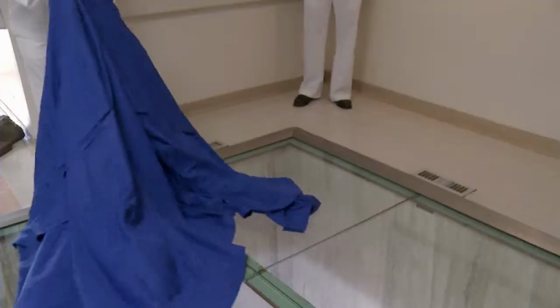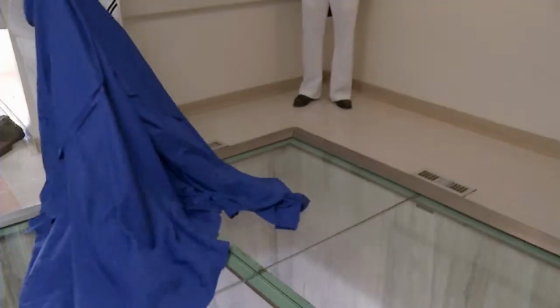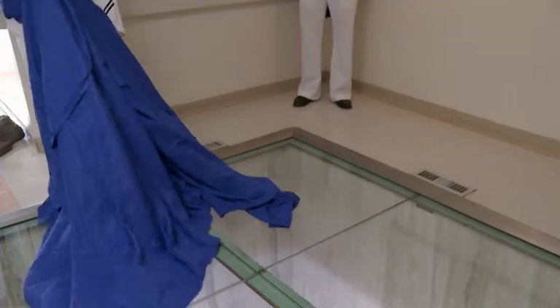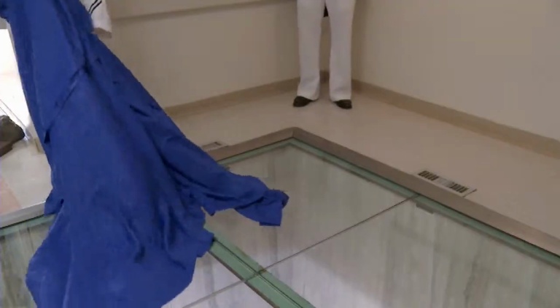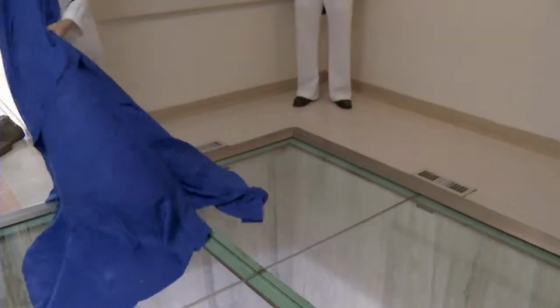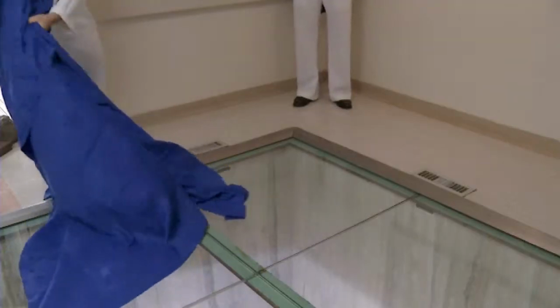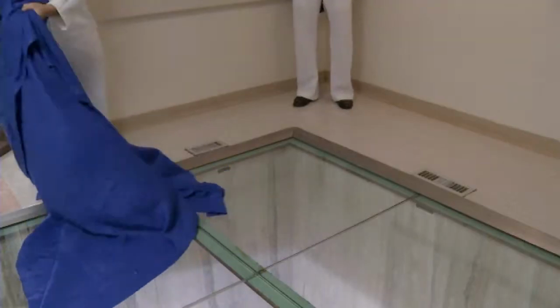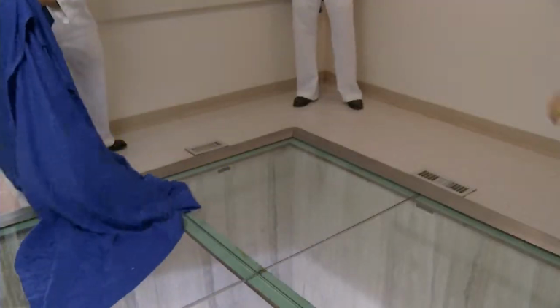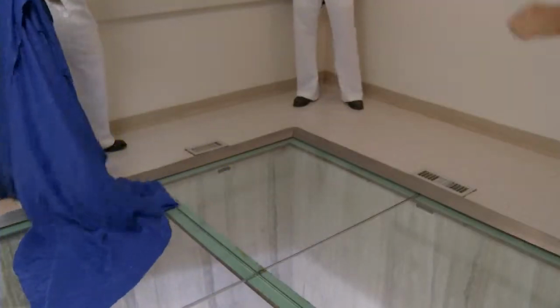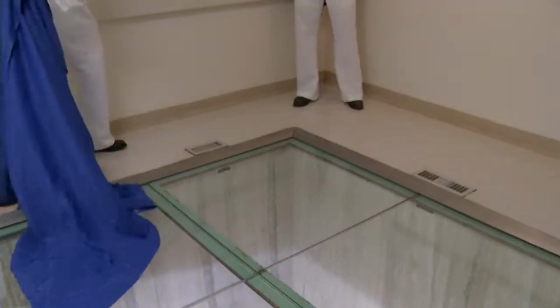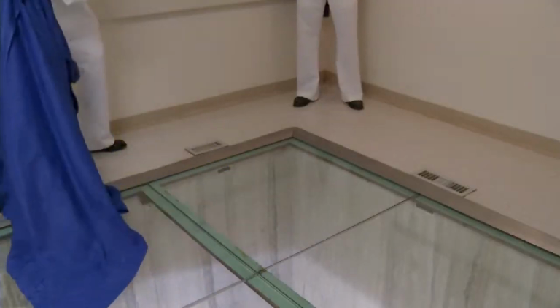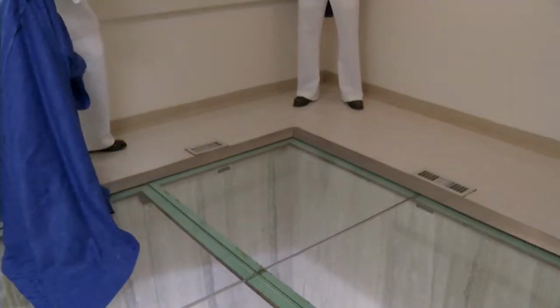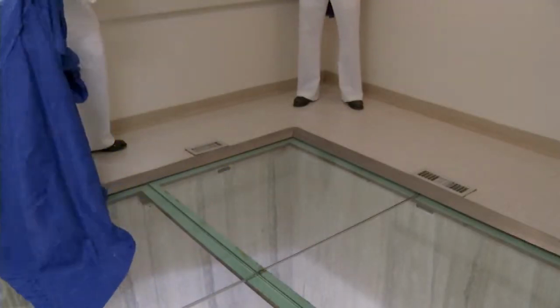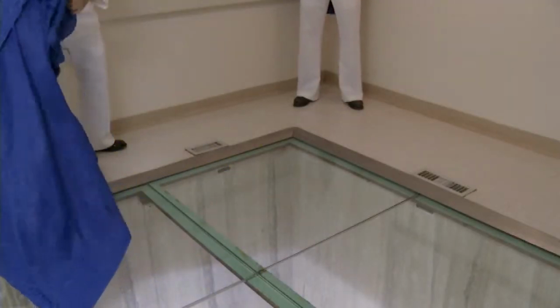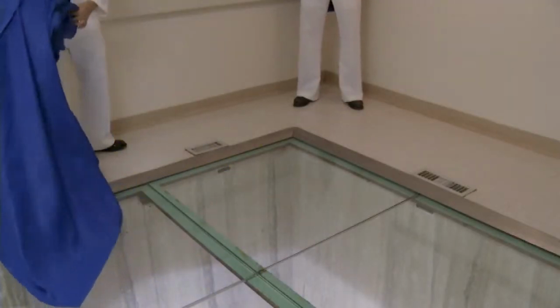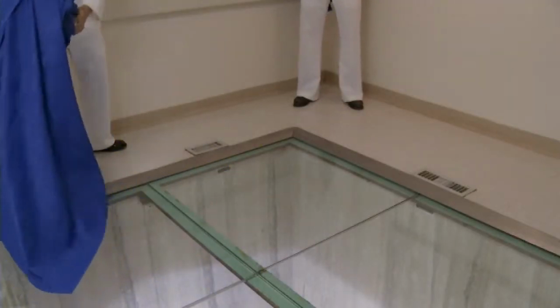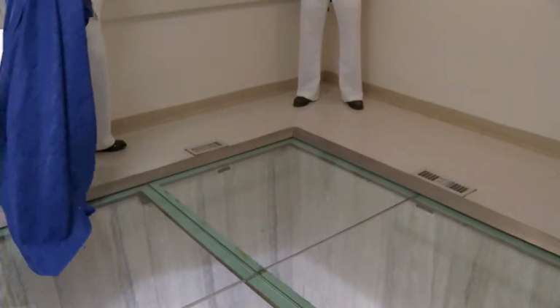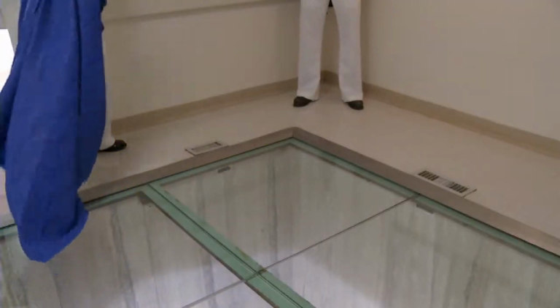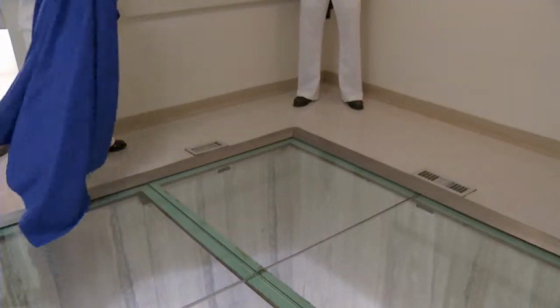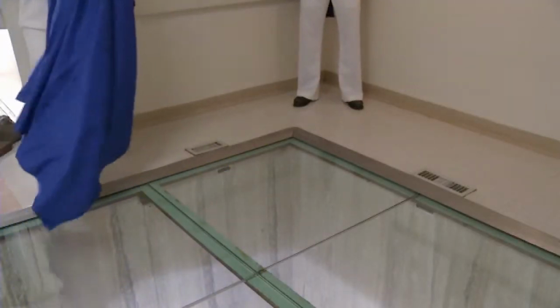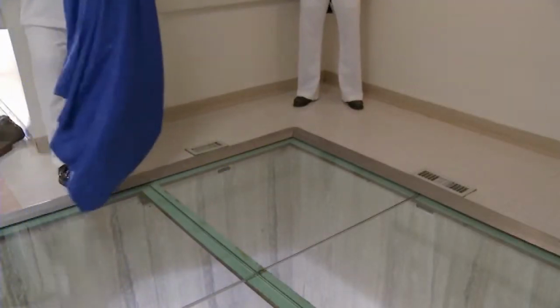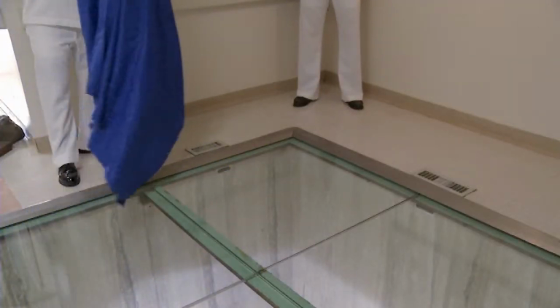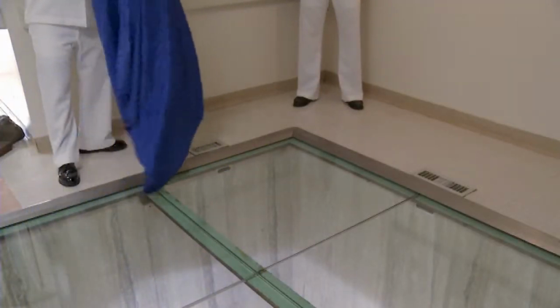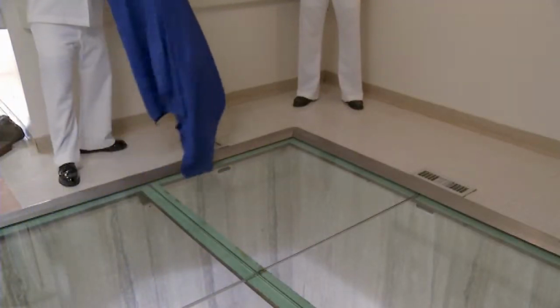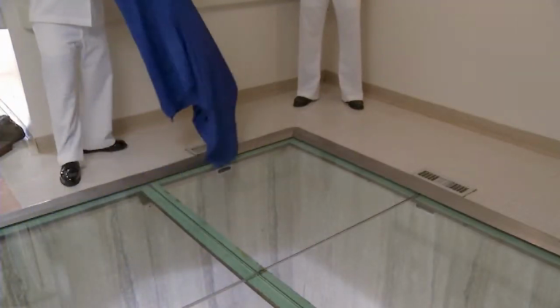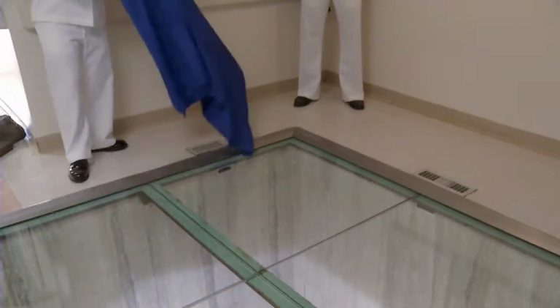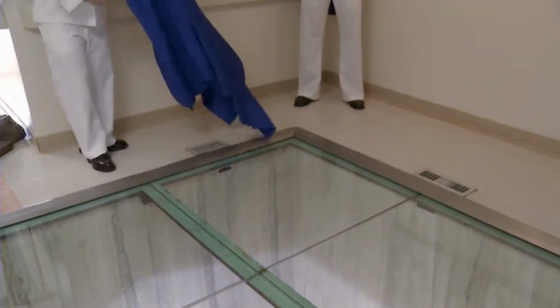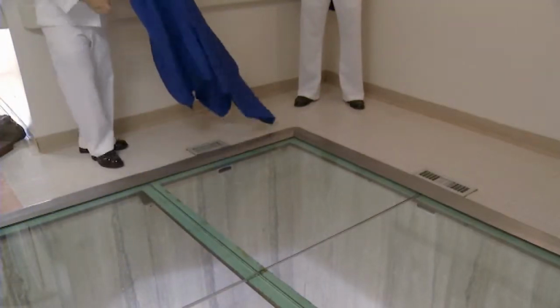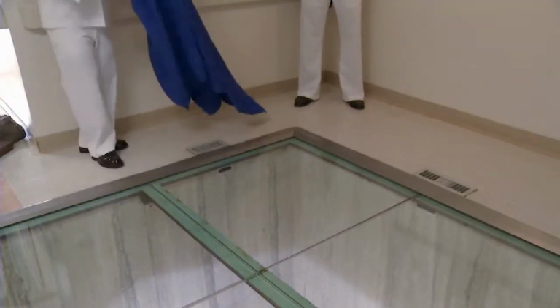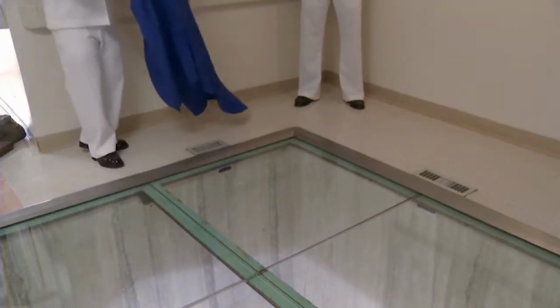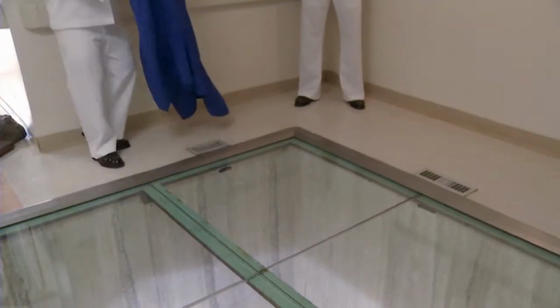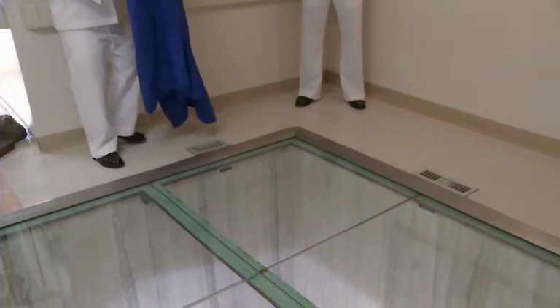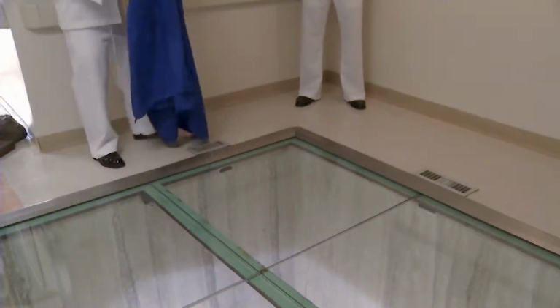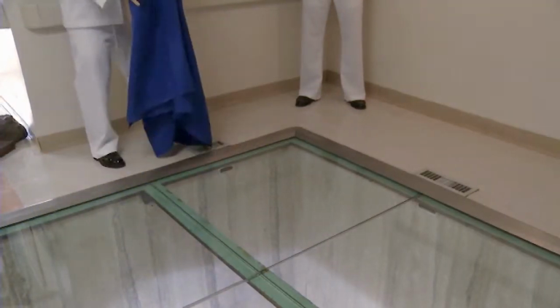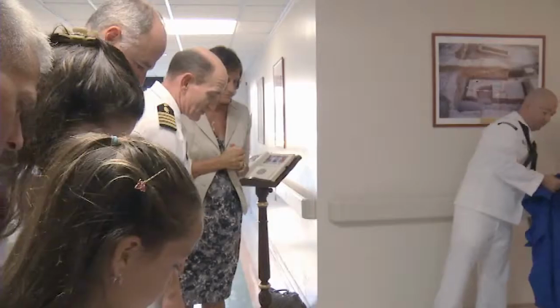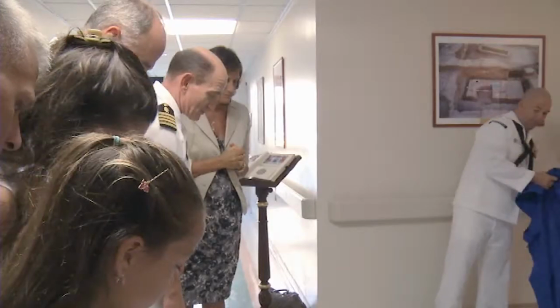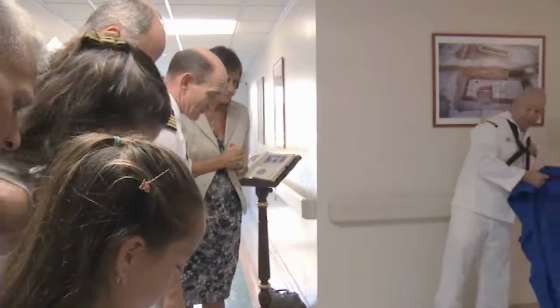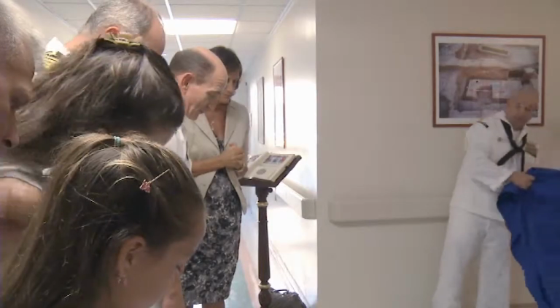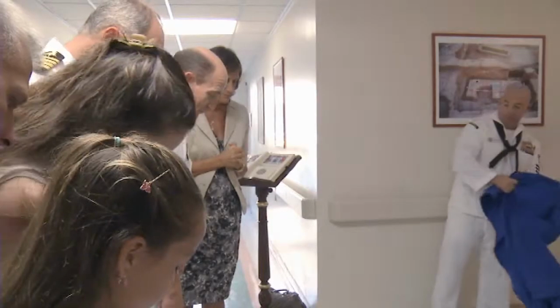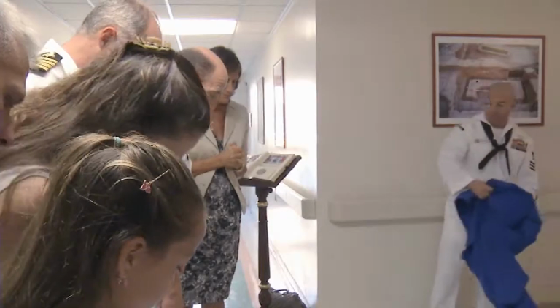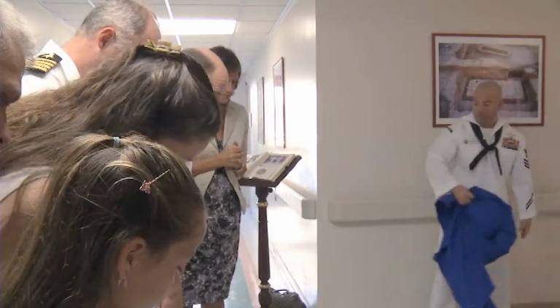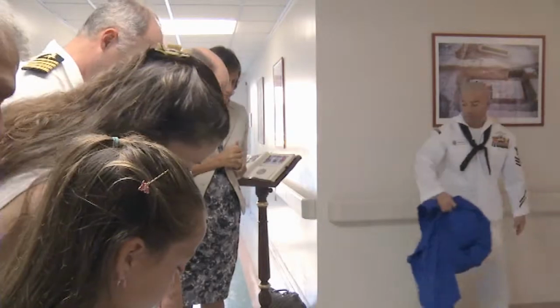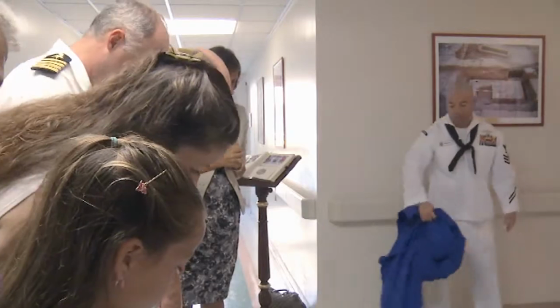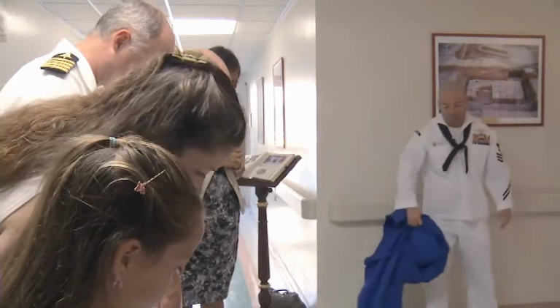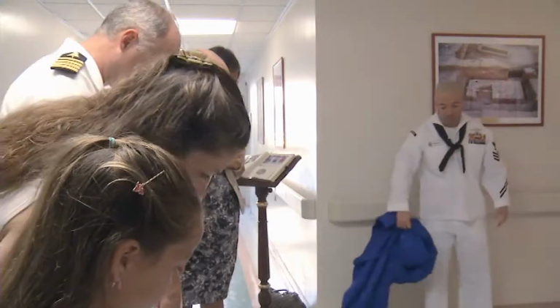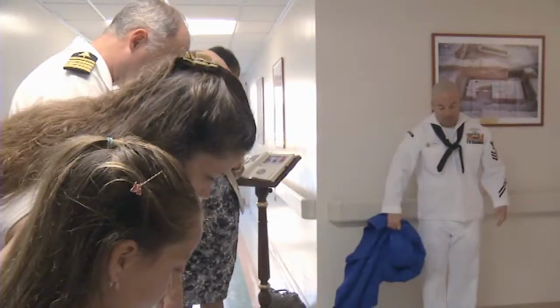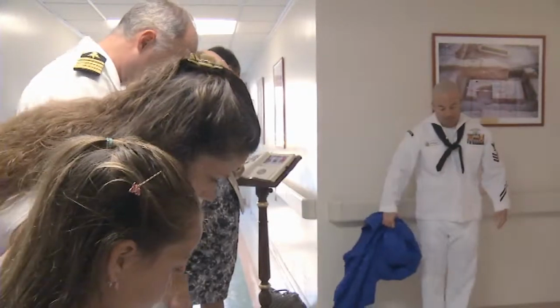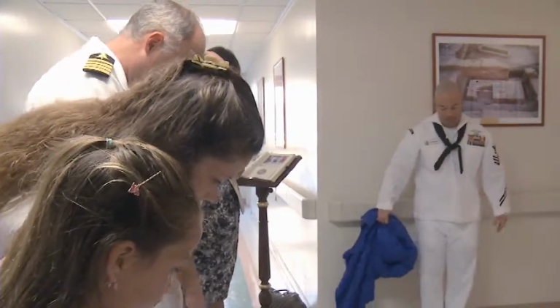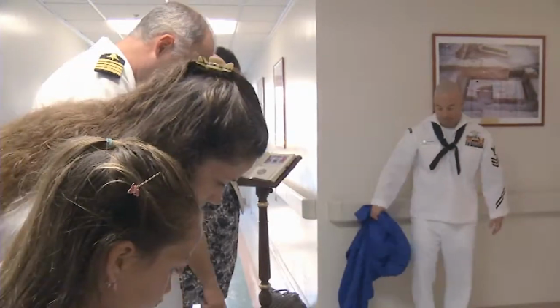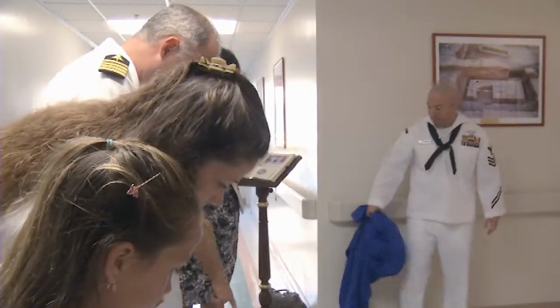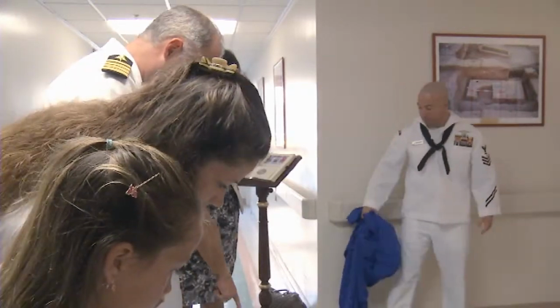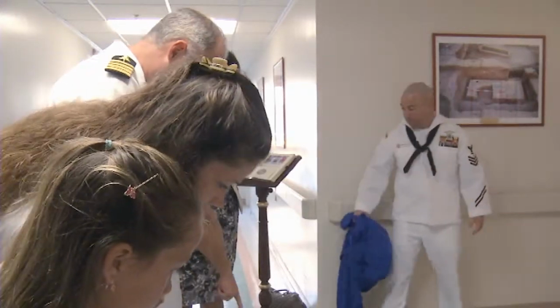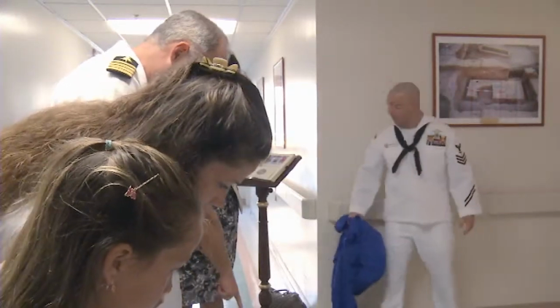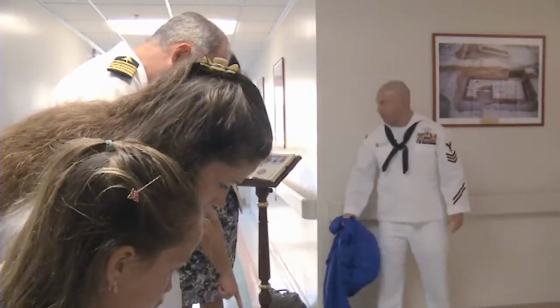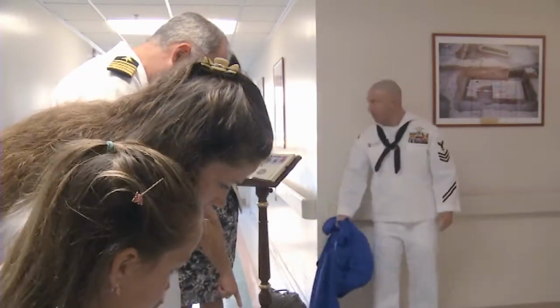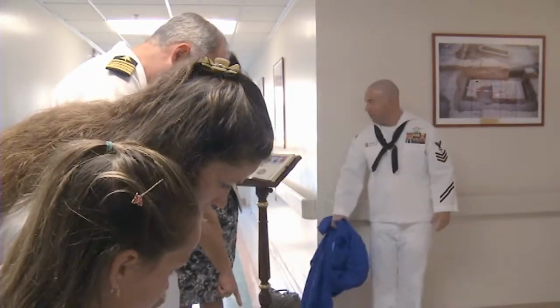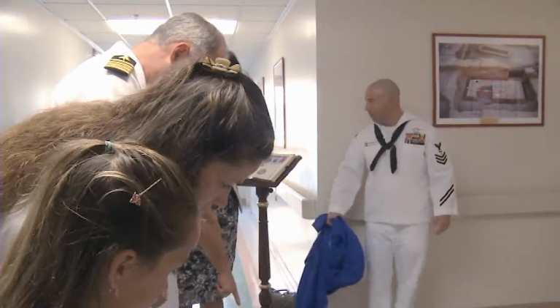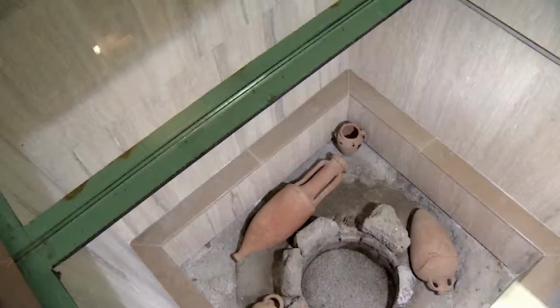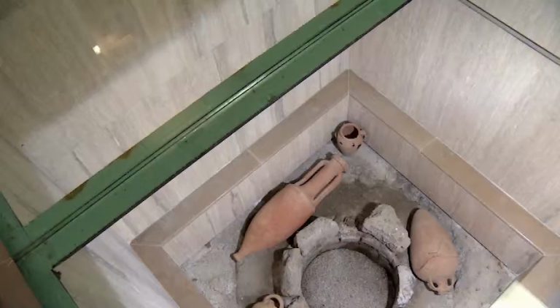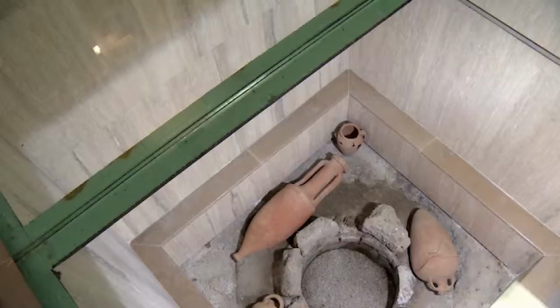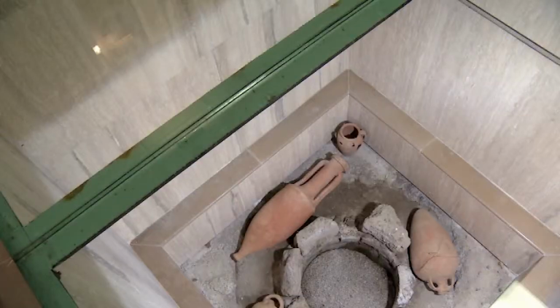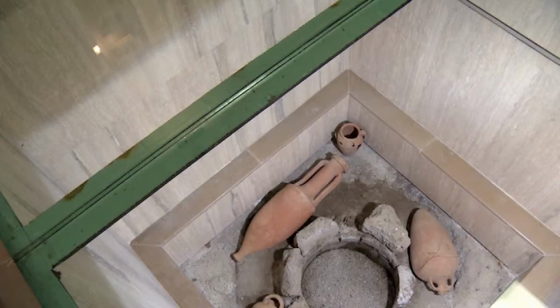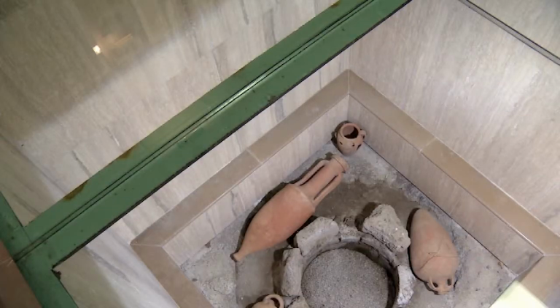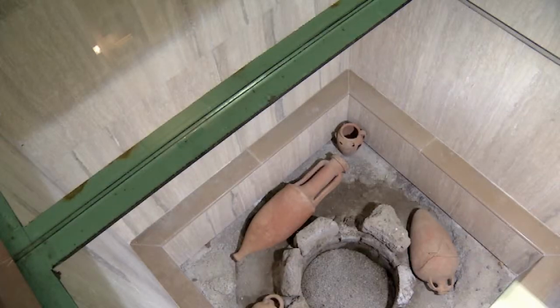The artifacts are on loan from a local museum for the community's enjoyment. Petty Officer Erica Yelland, Naples, Italy.